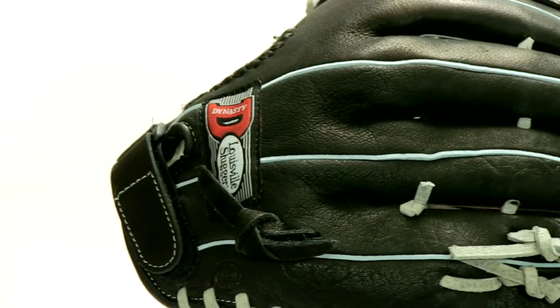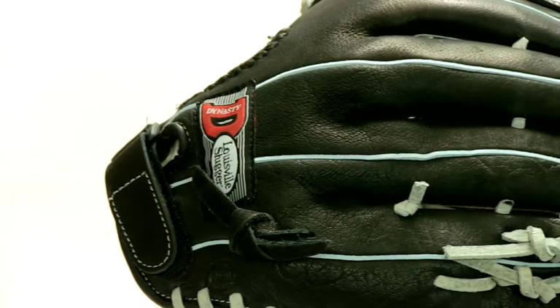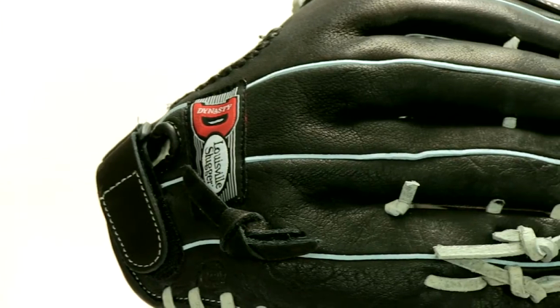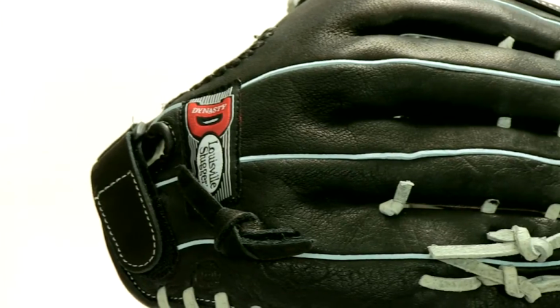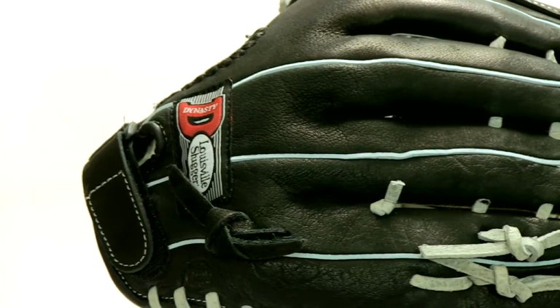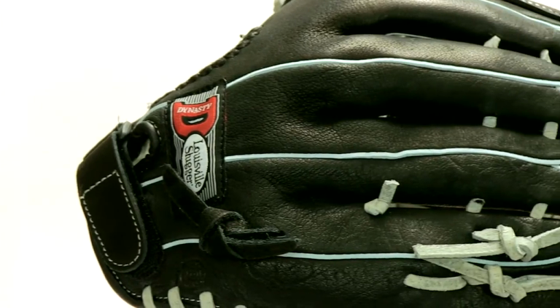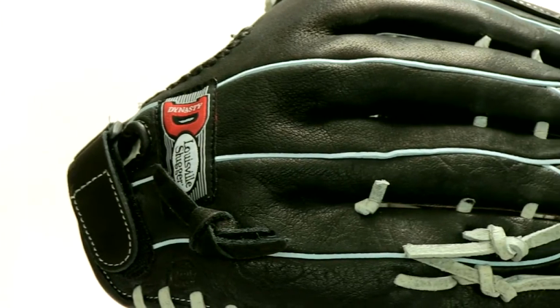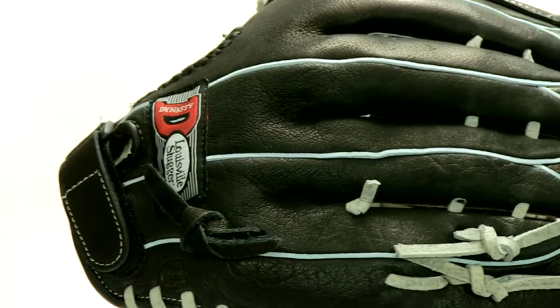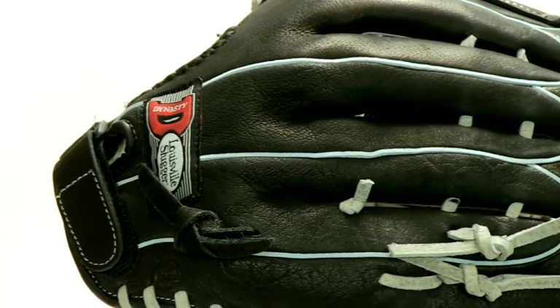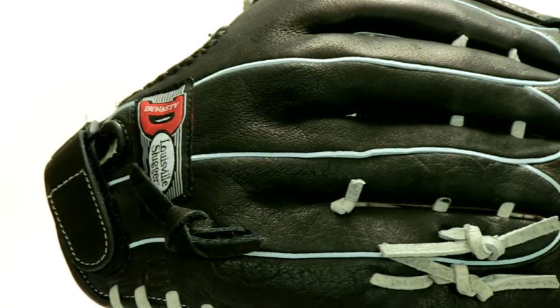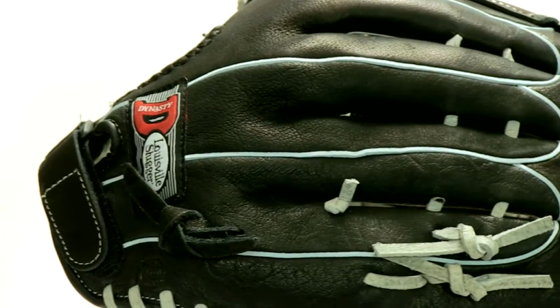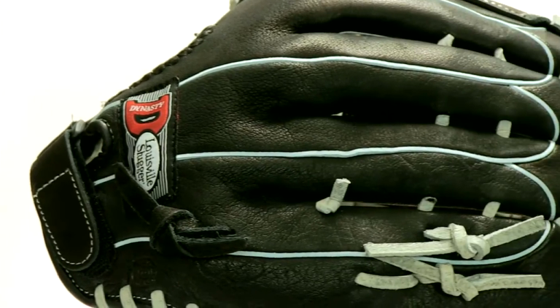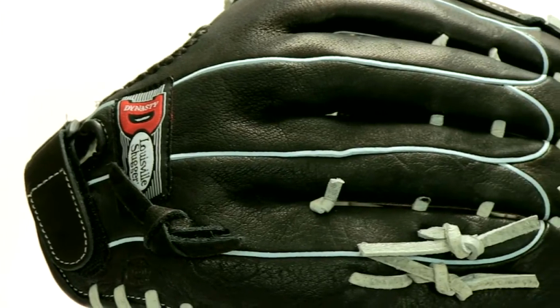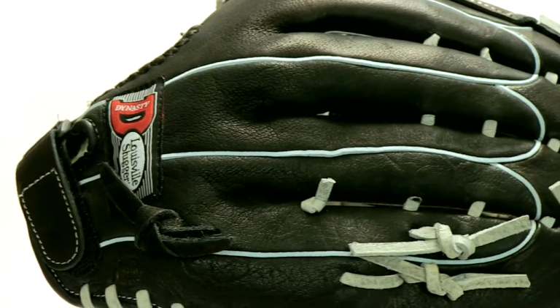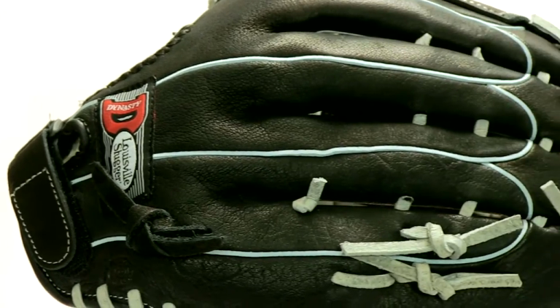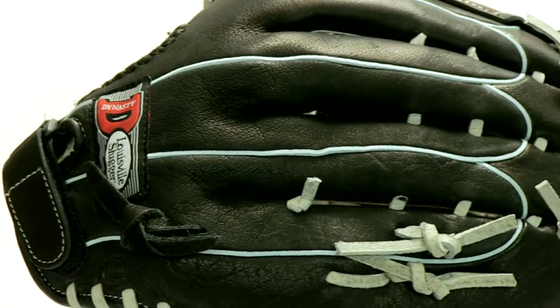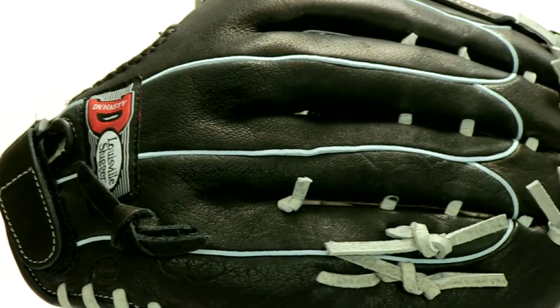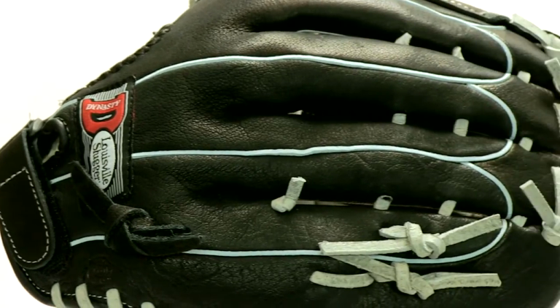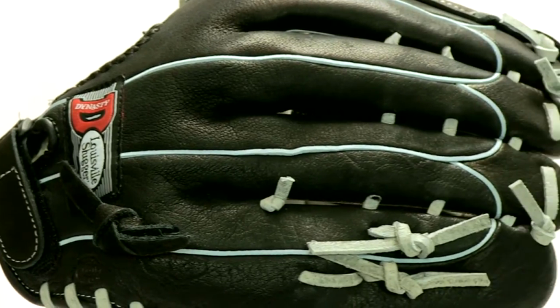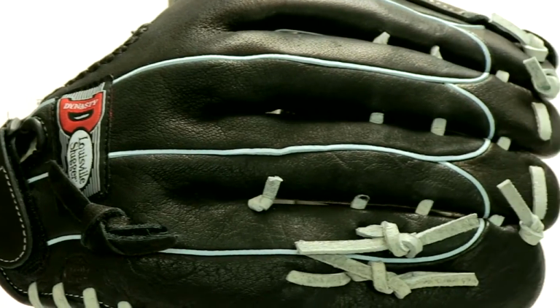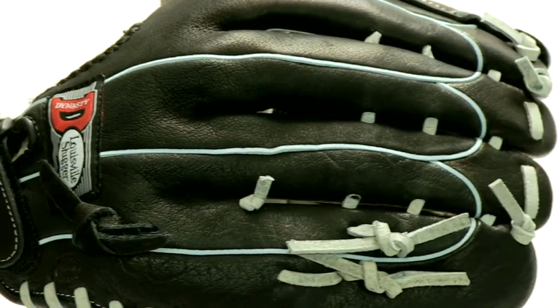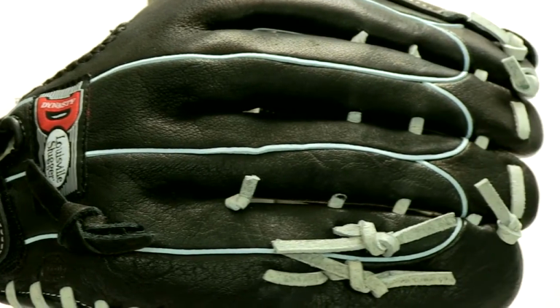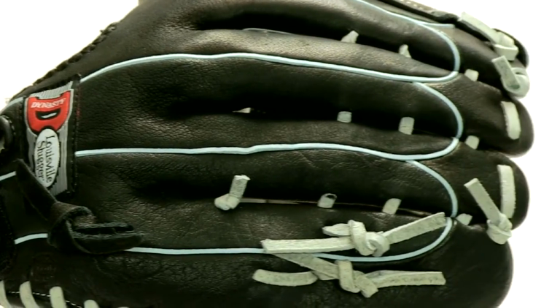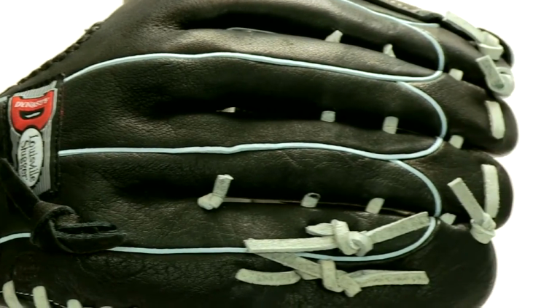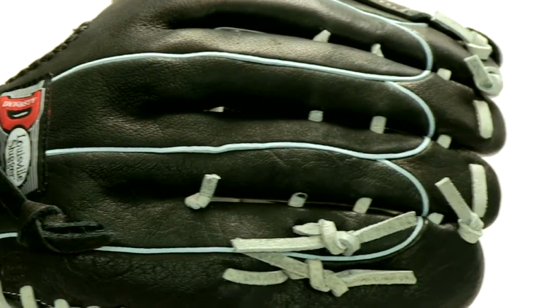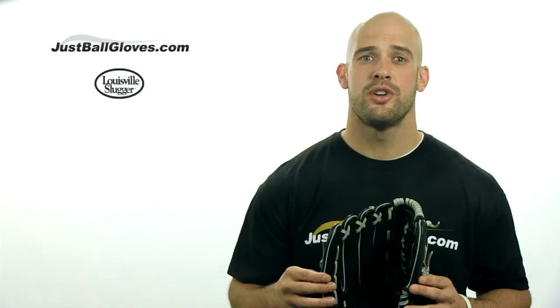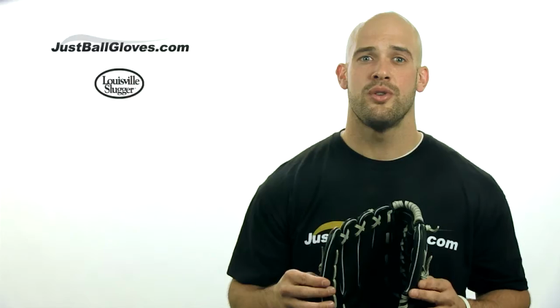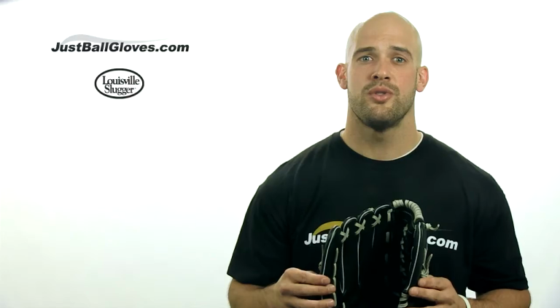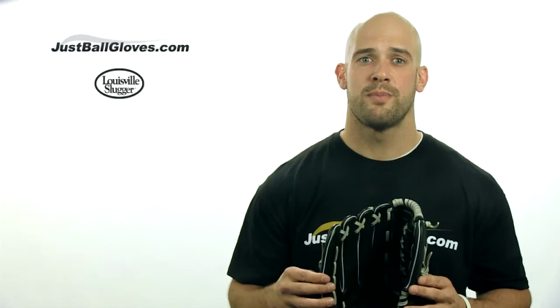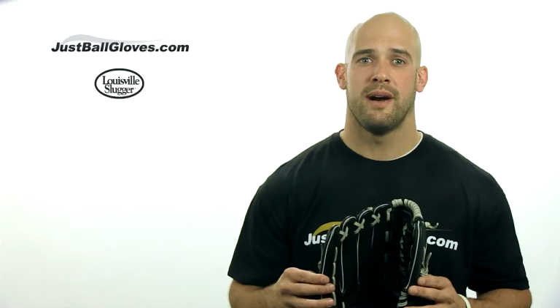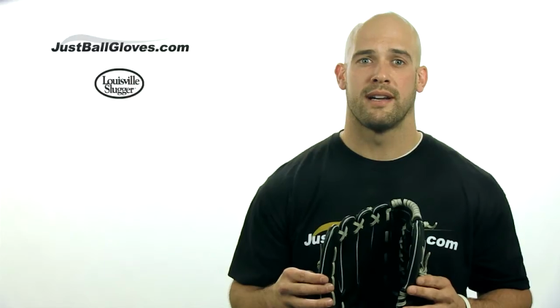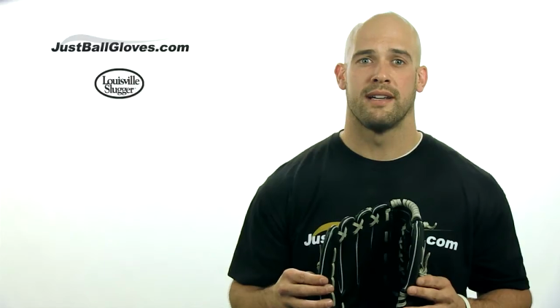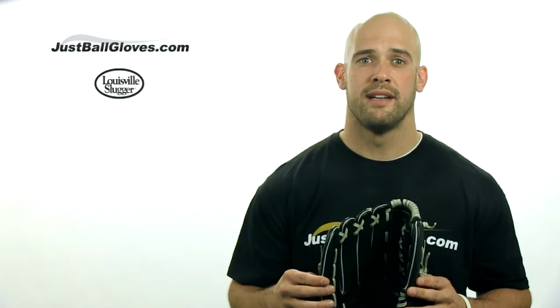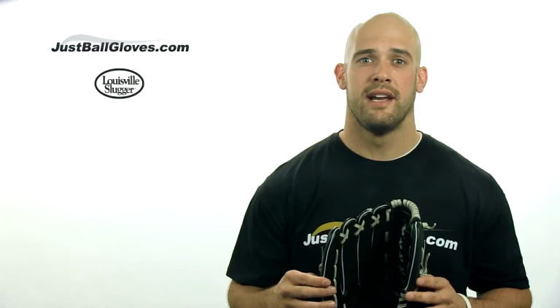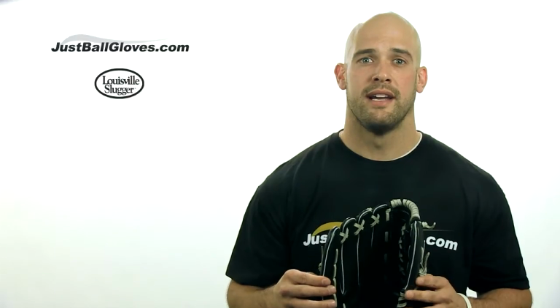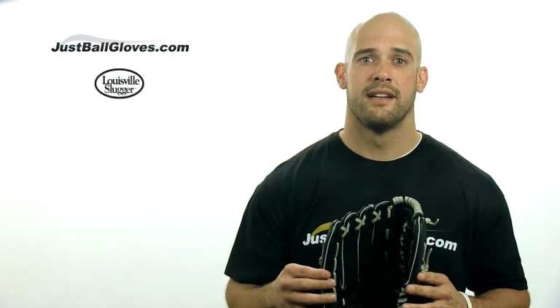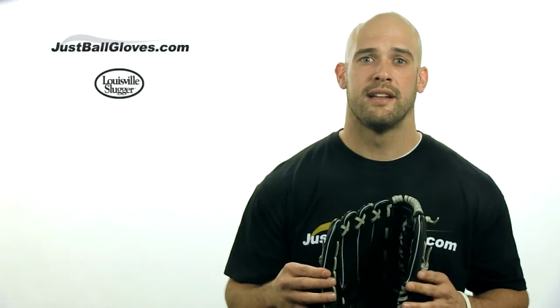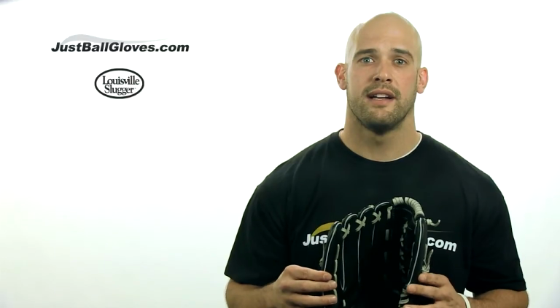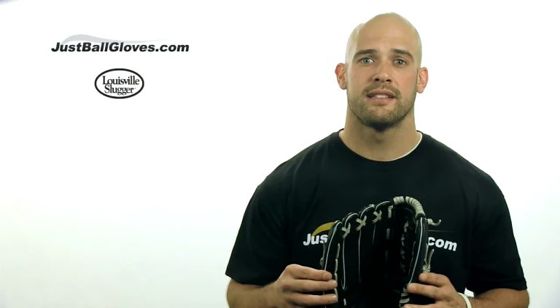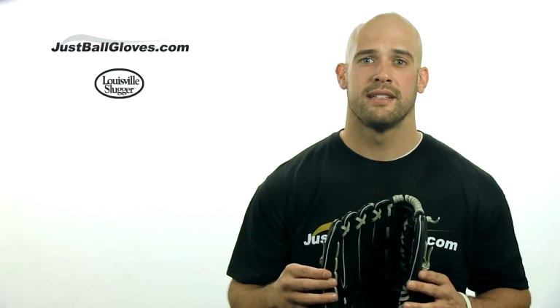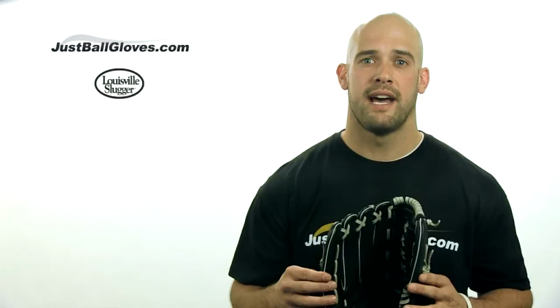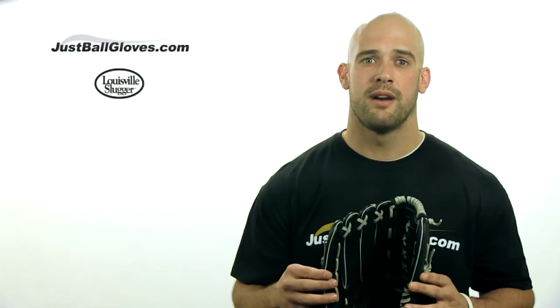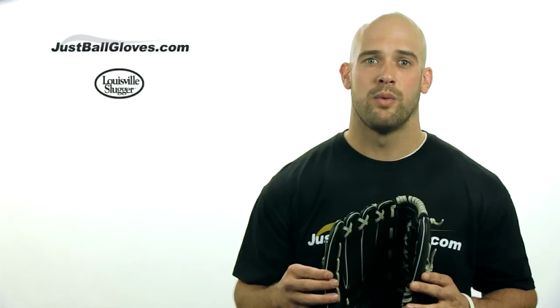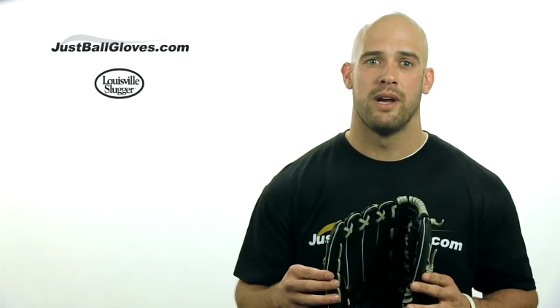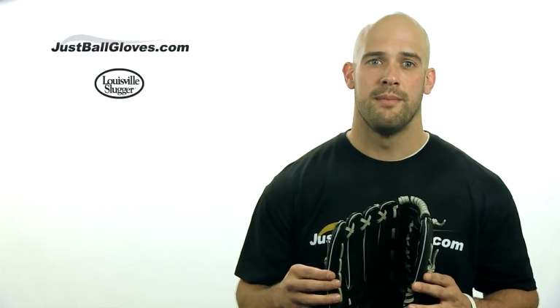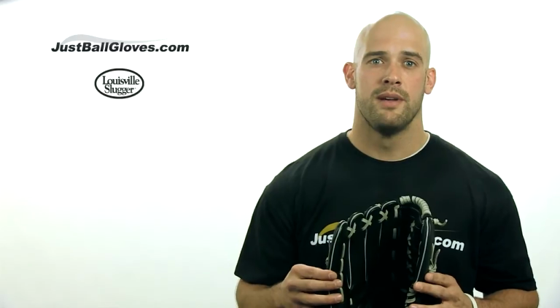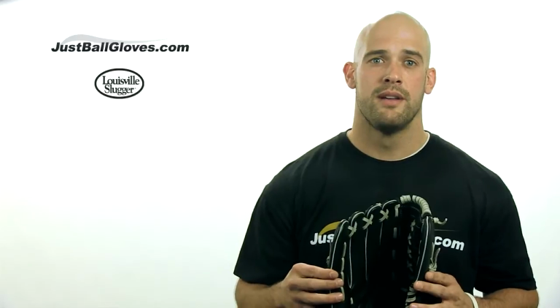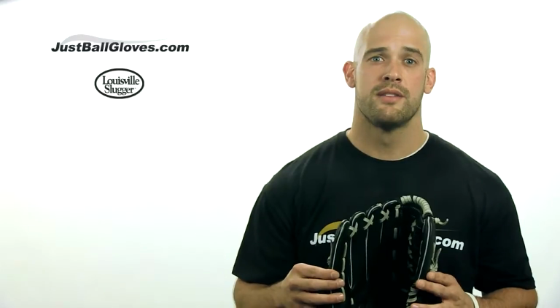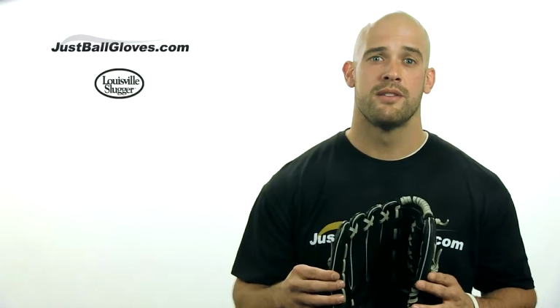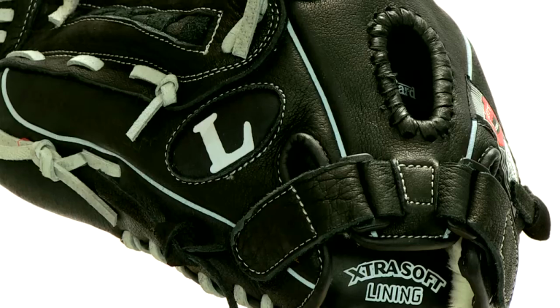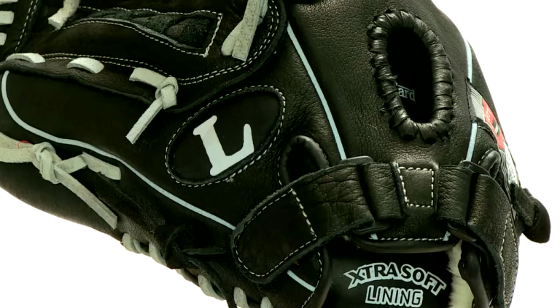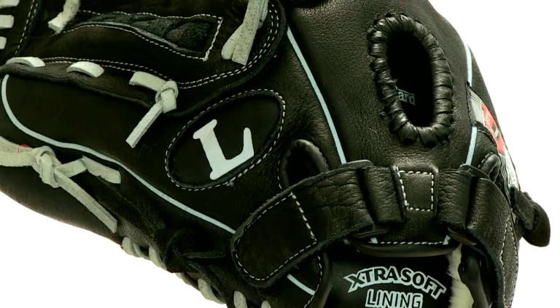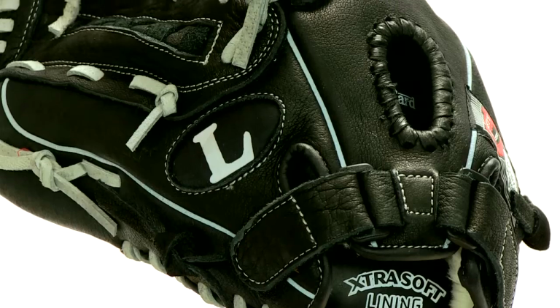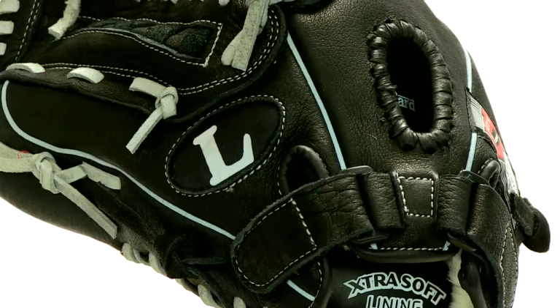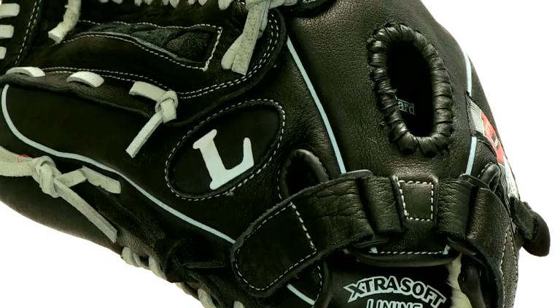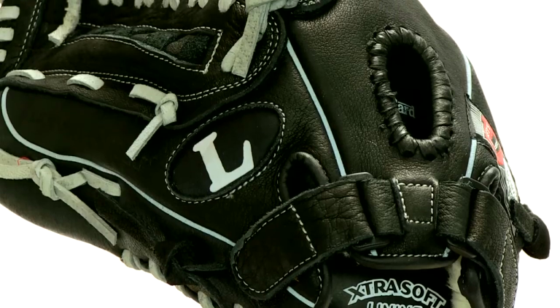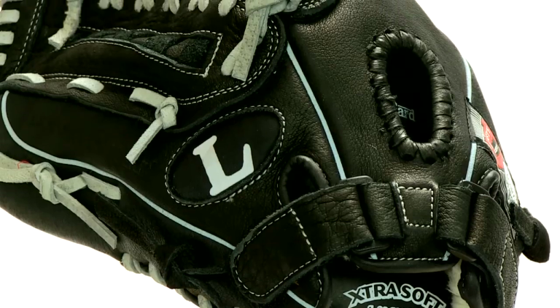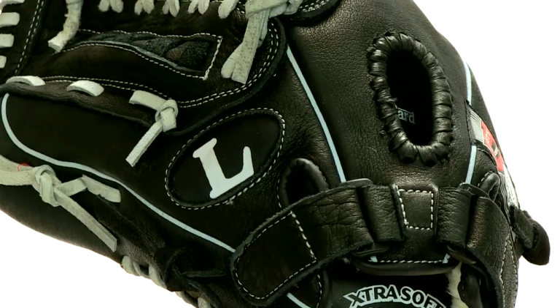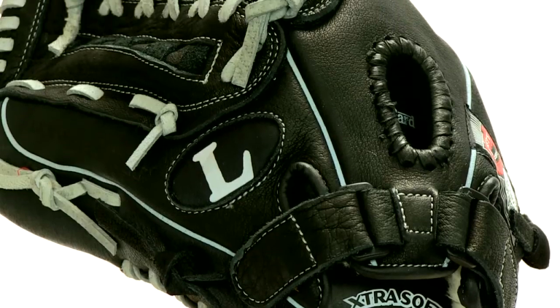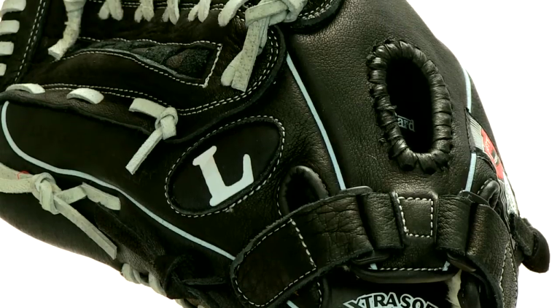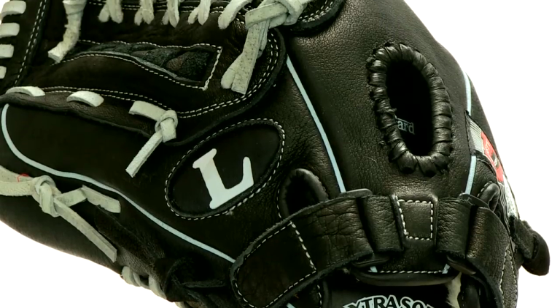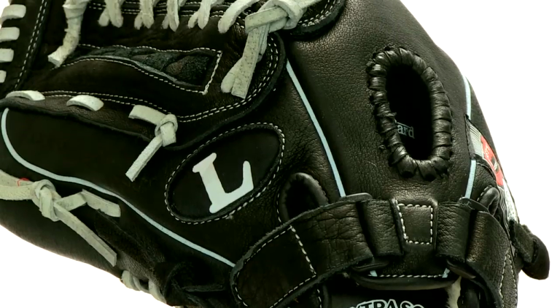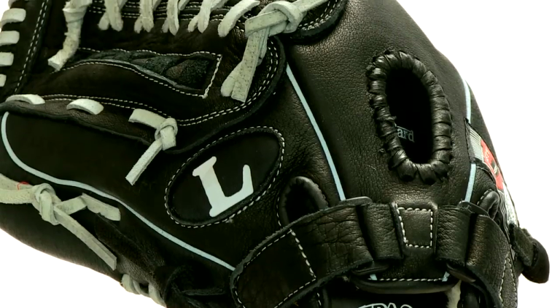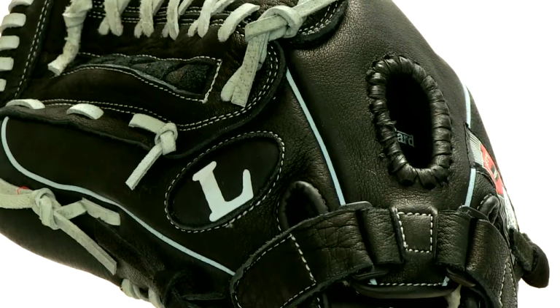And lastly, this 13 and a half inch glove offers a huge pocket and a deluxe ladder web so you can snag softballs with ease.